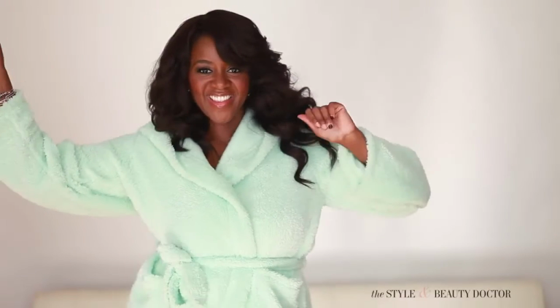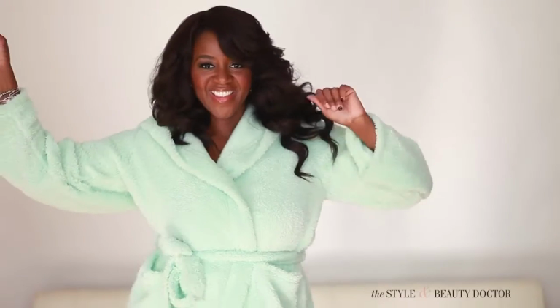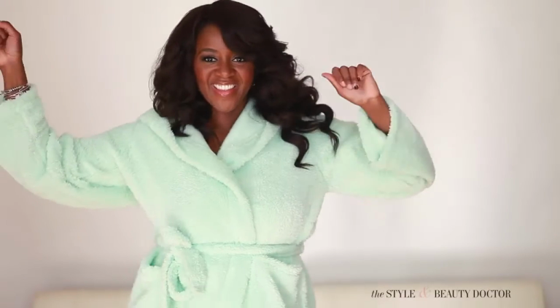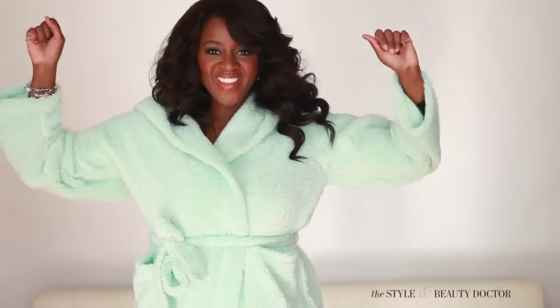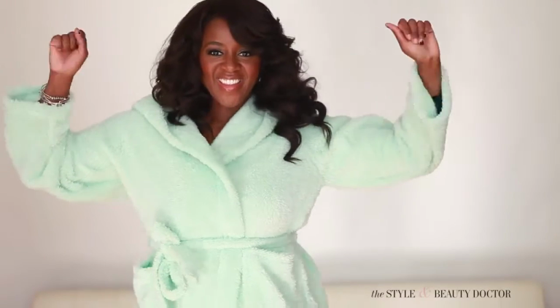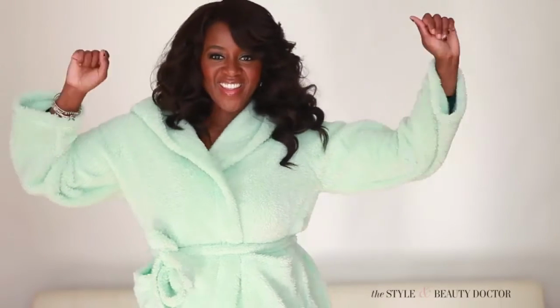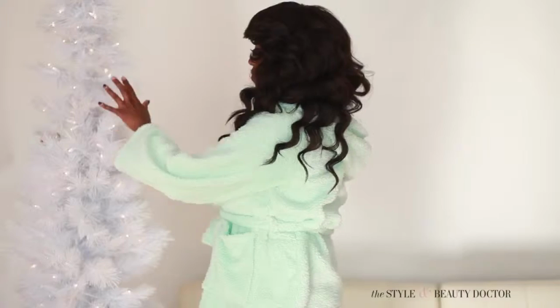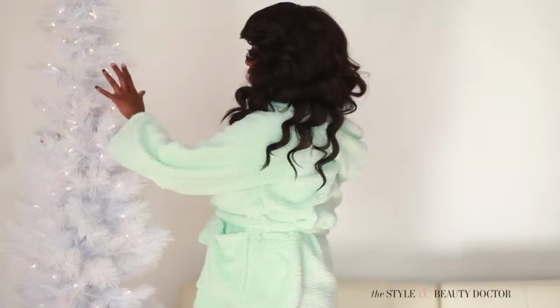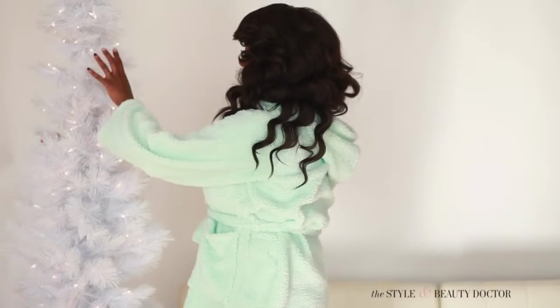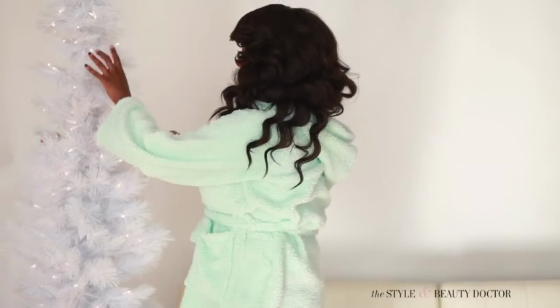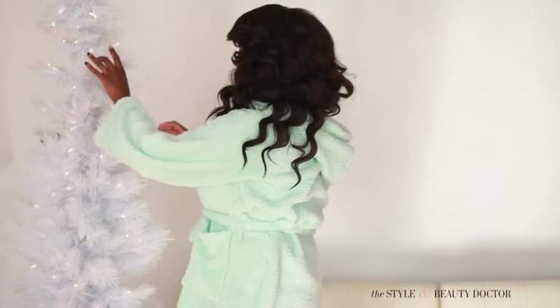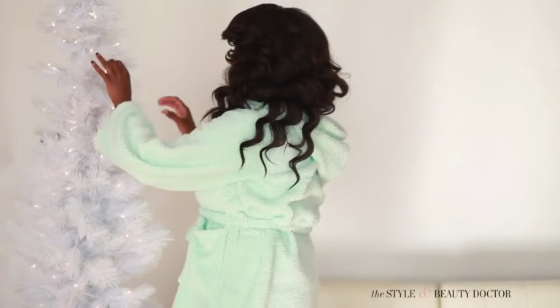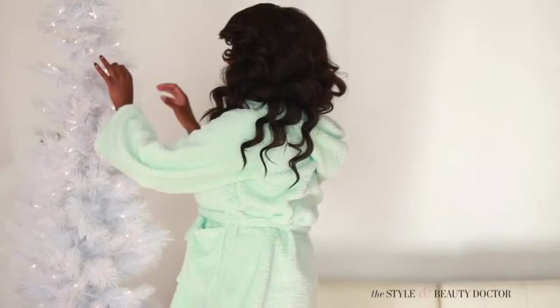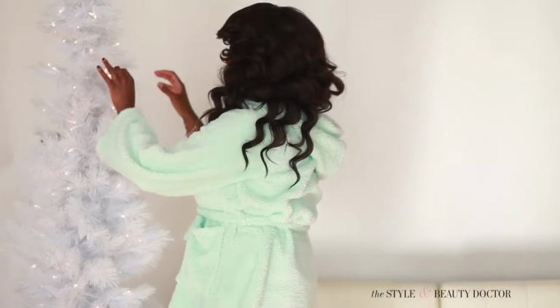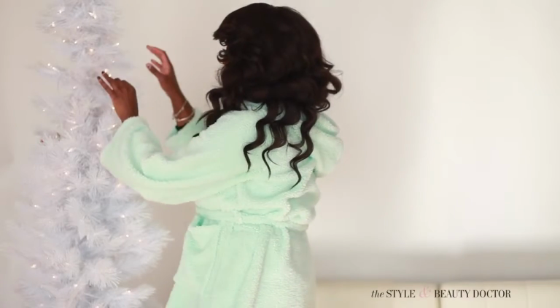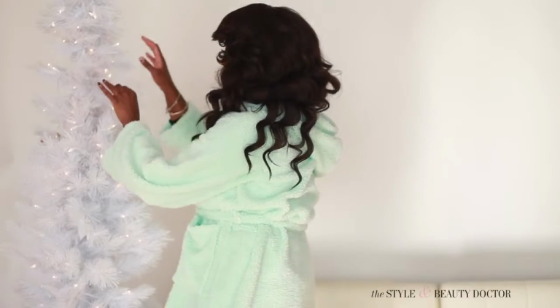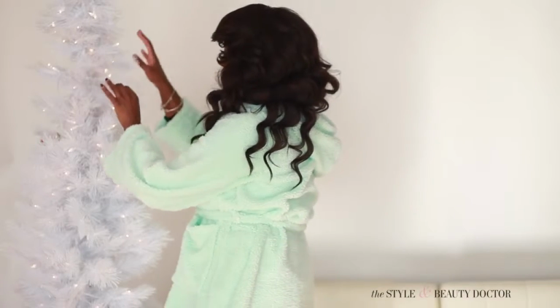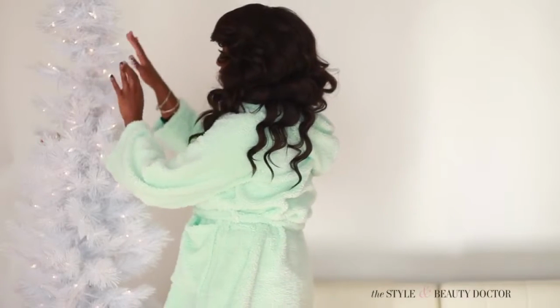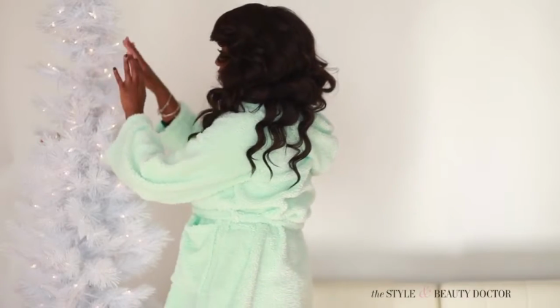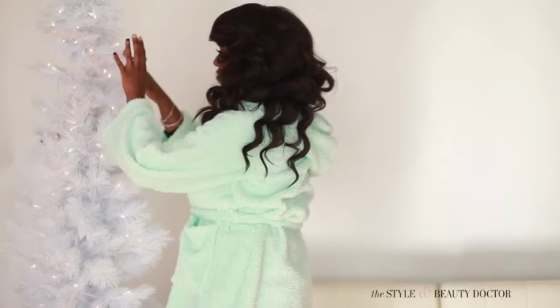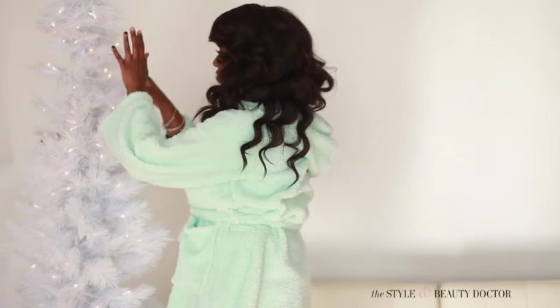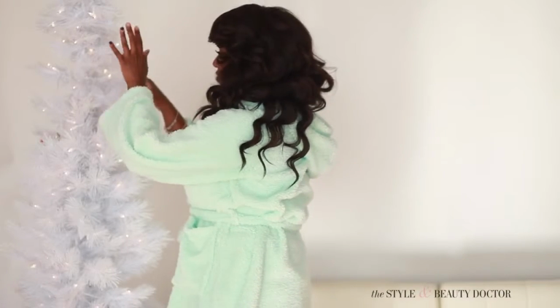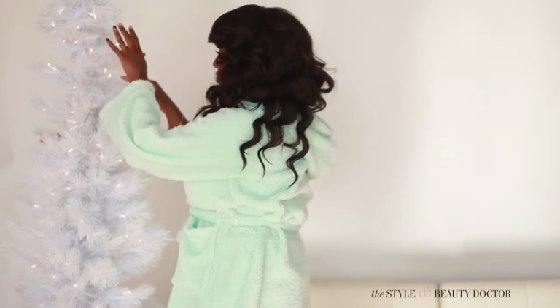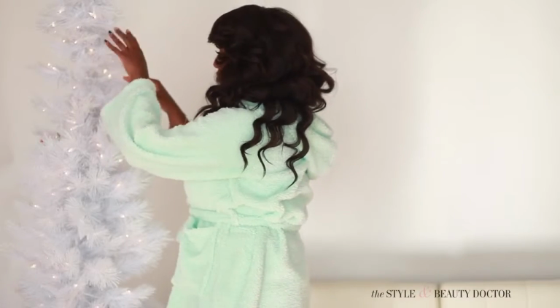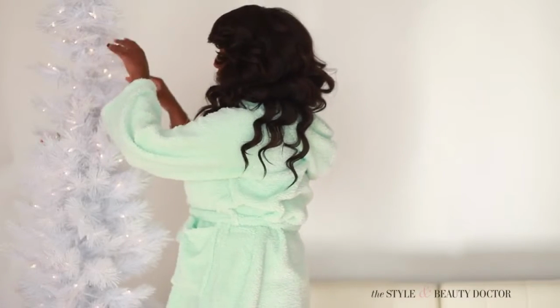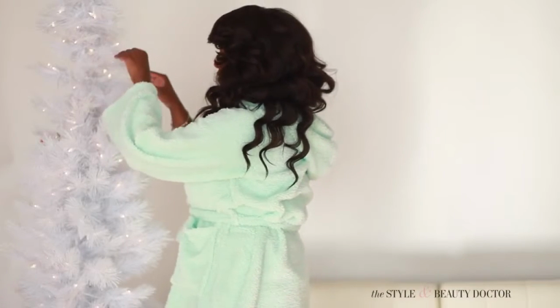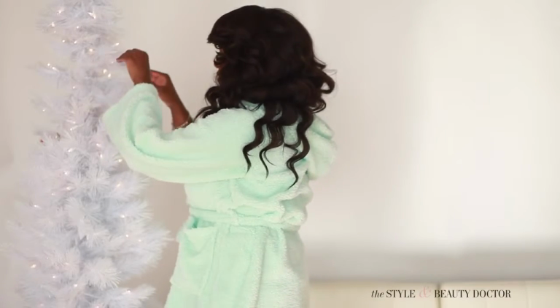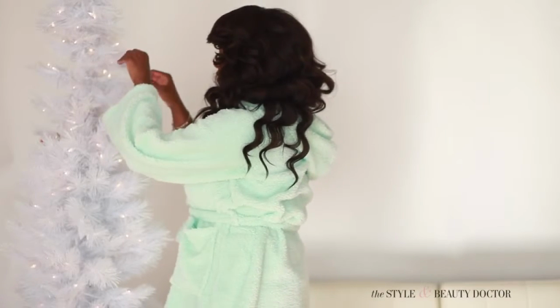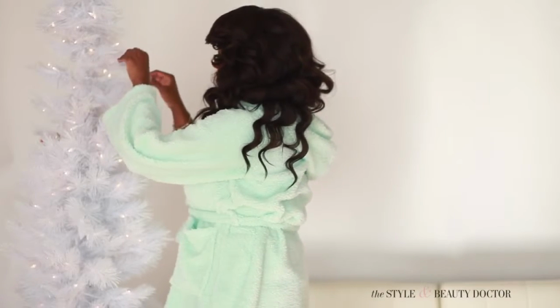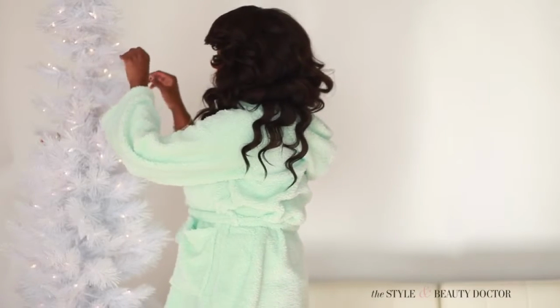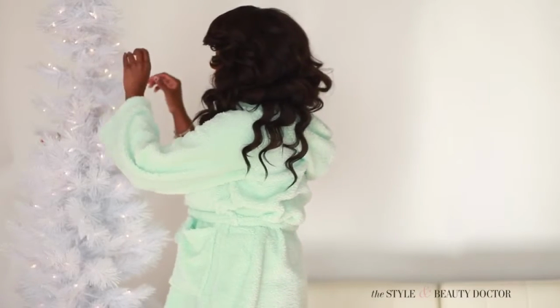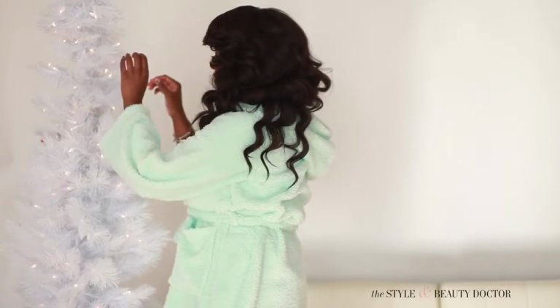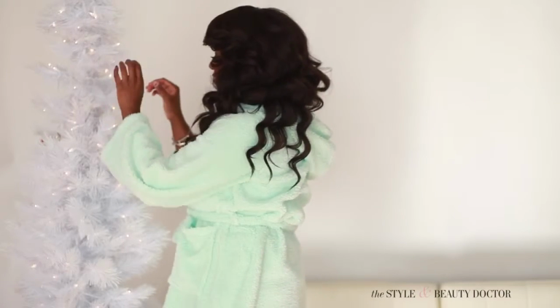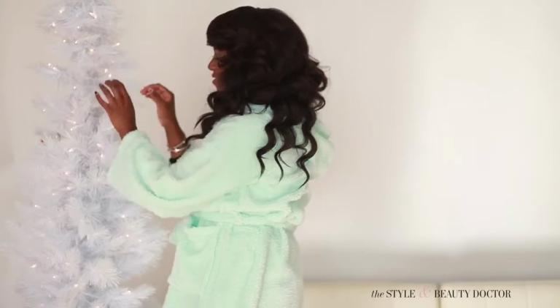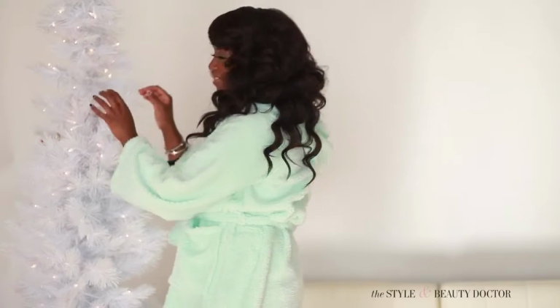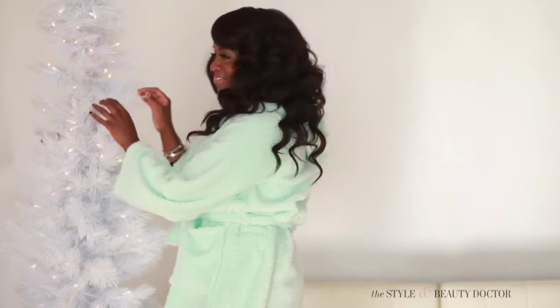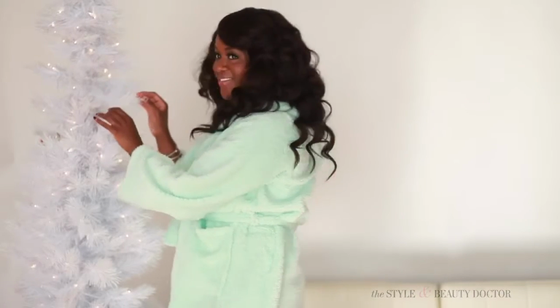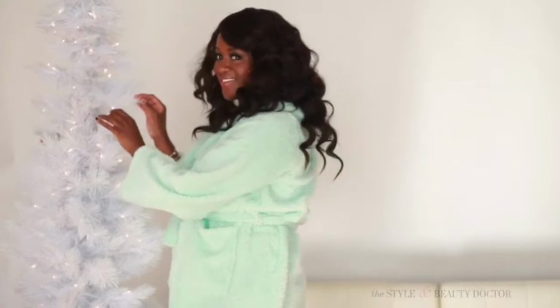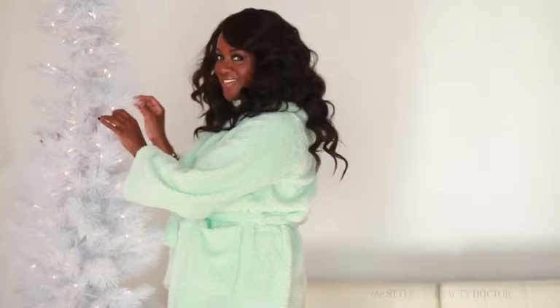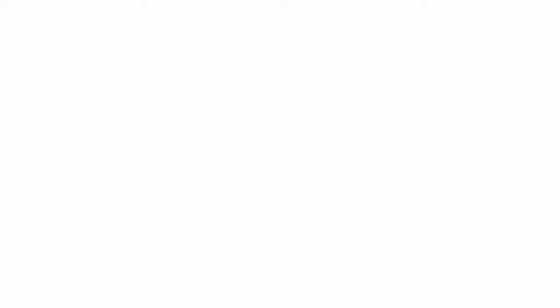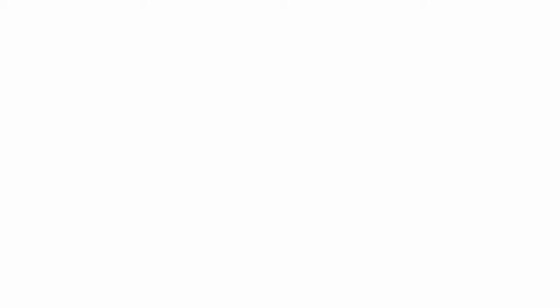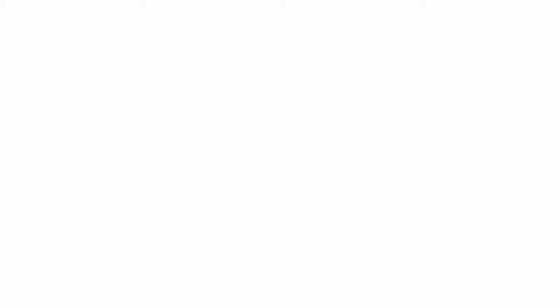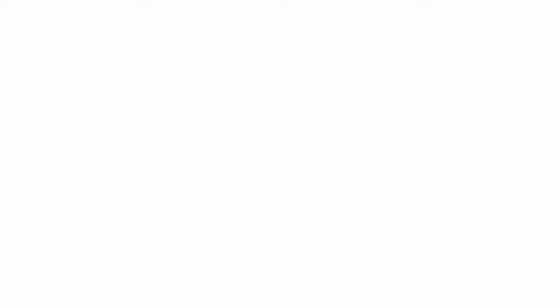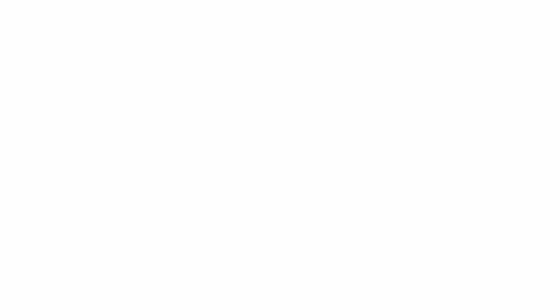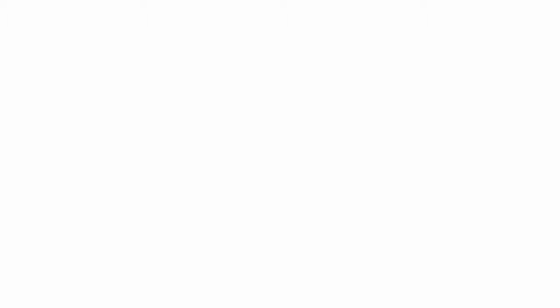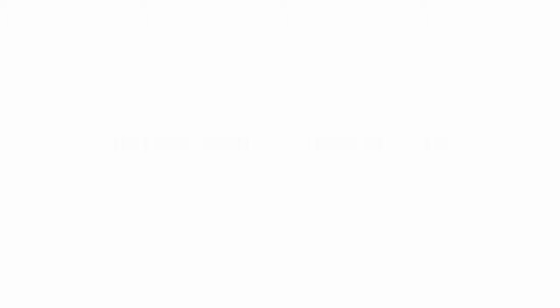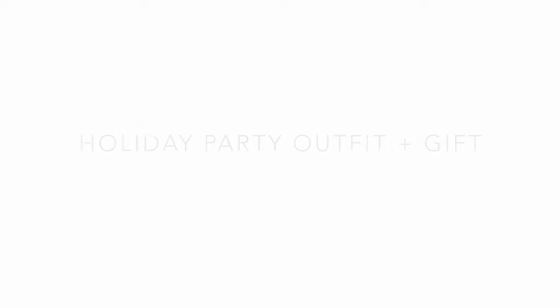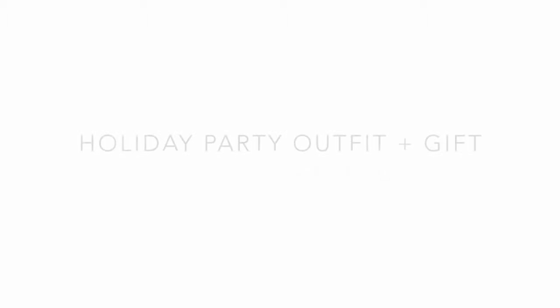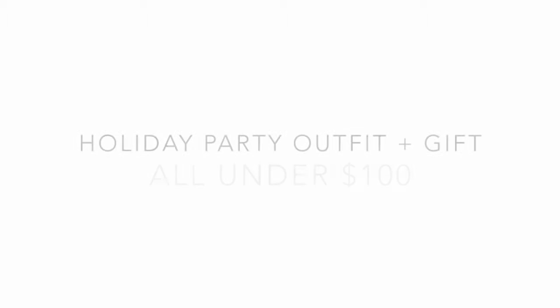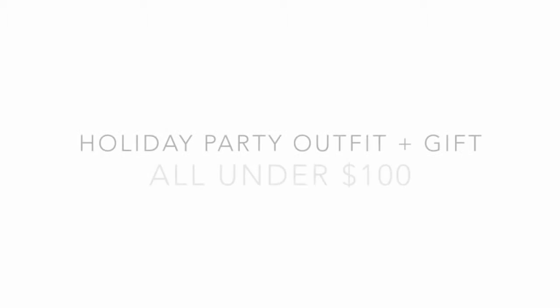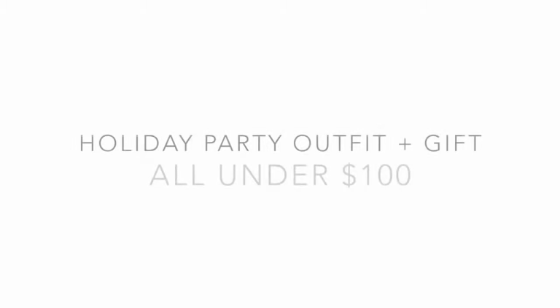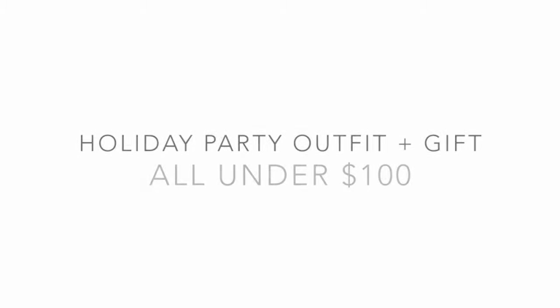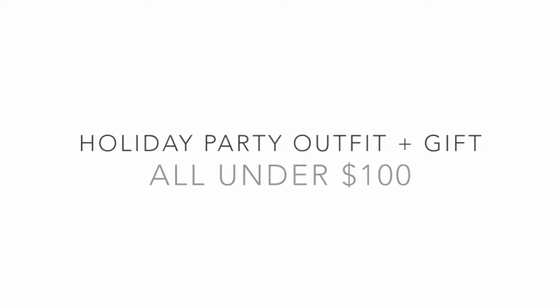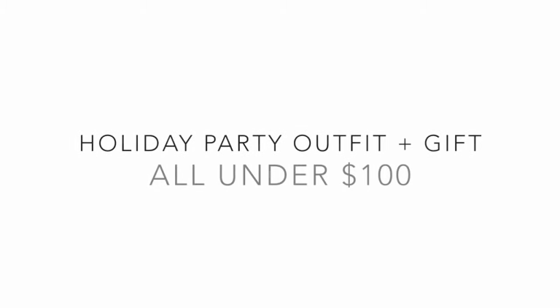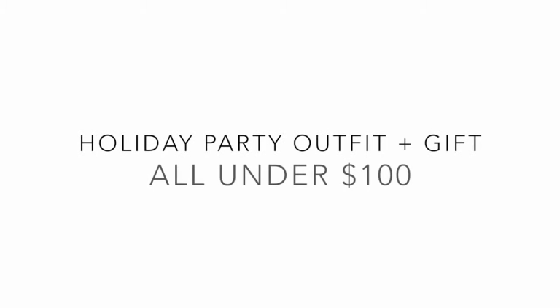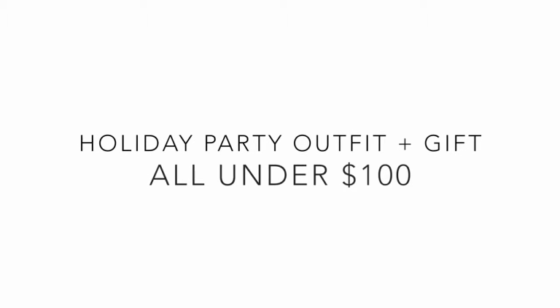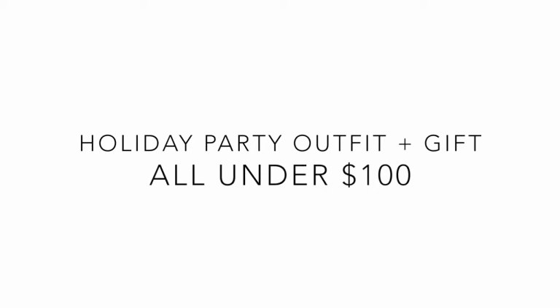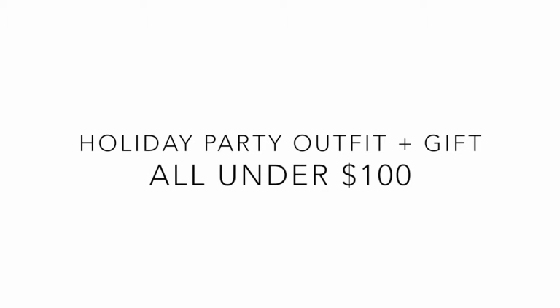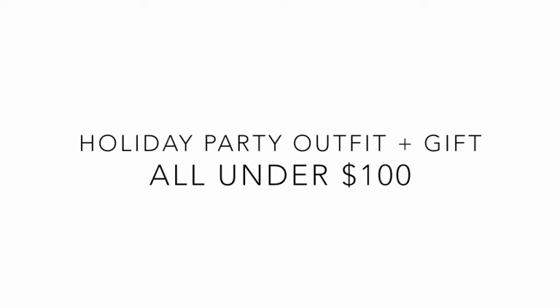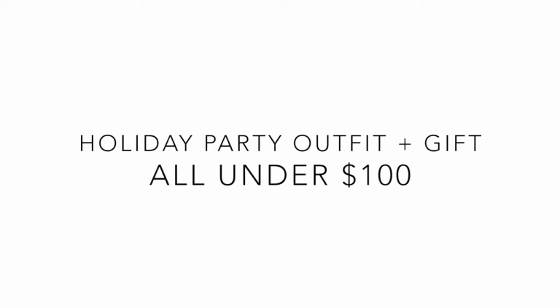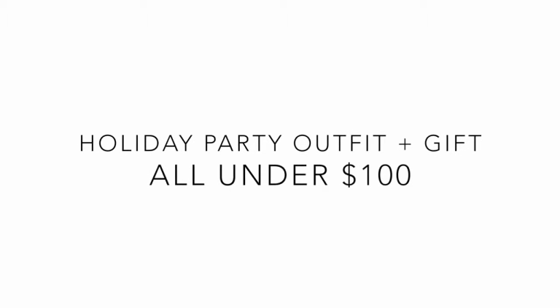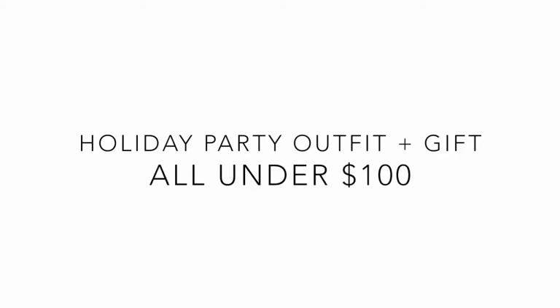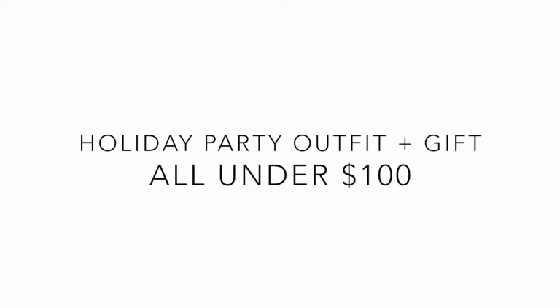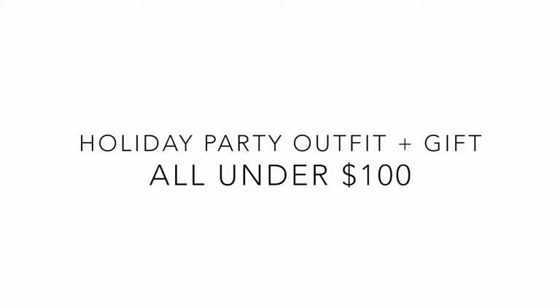Hey guys, happy holidays! It's holiday party season, and if you want to be able to go out and look cute without breaking the bank, stay tuned.